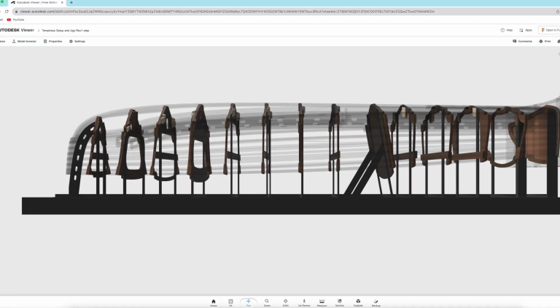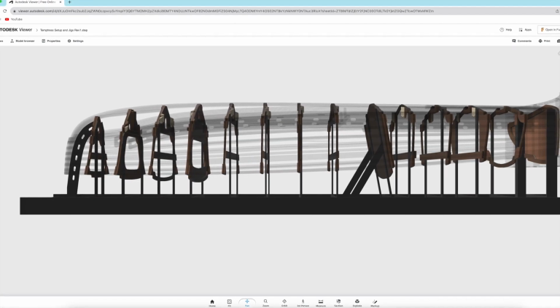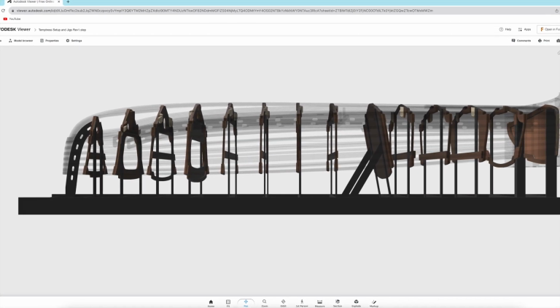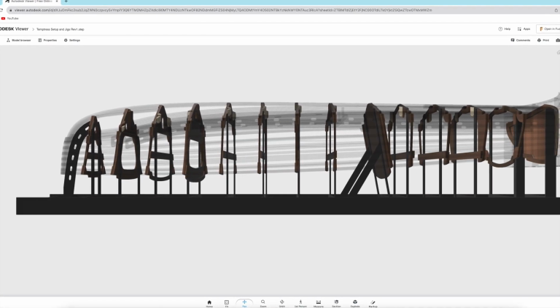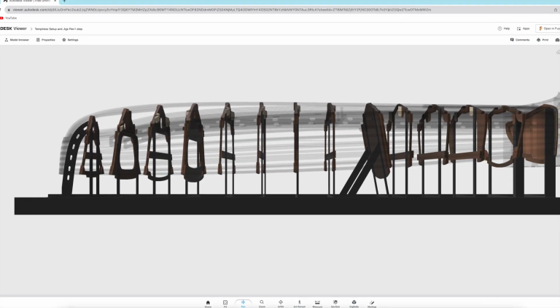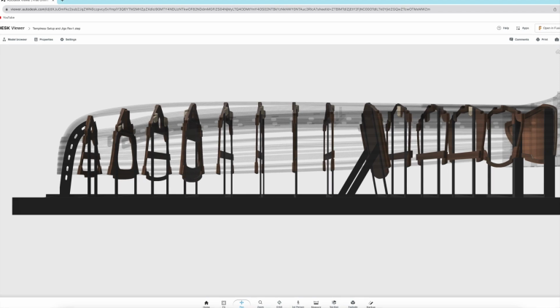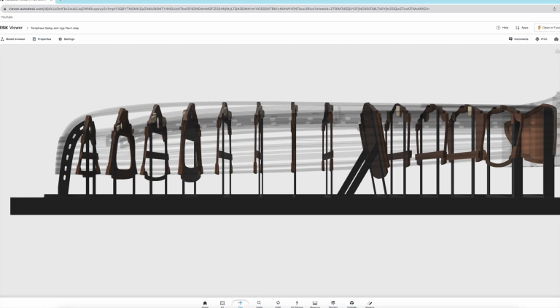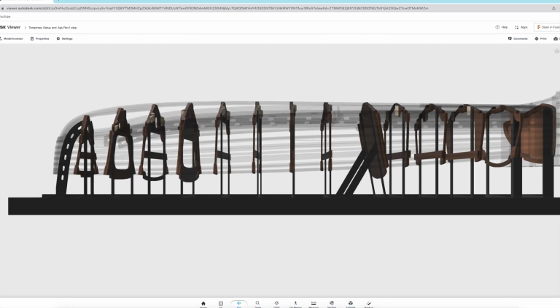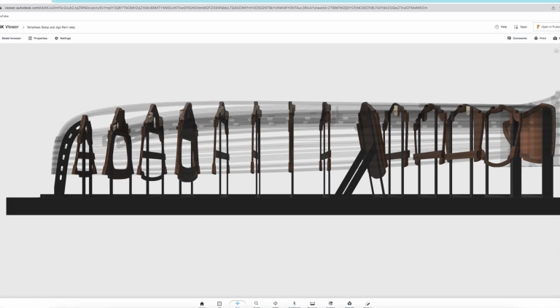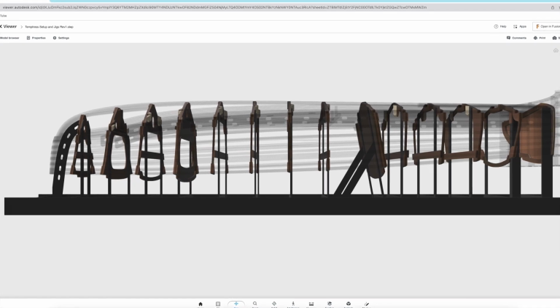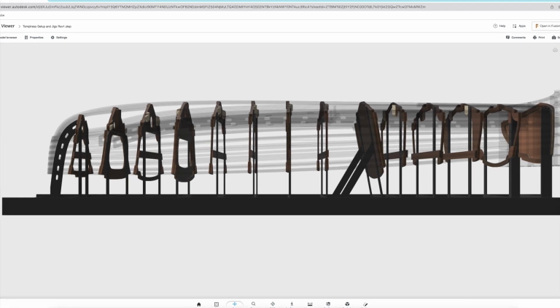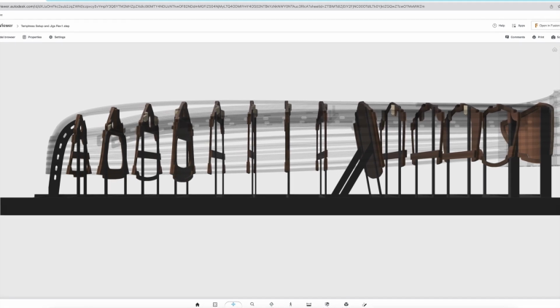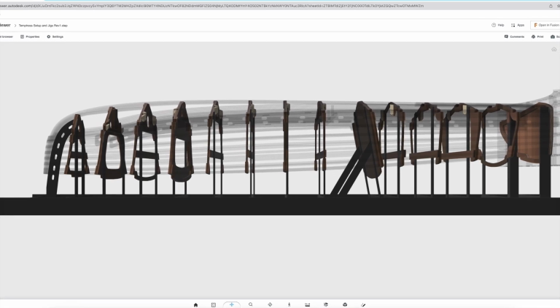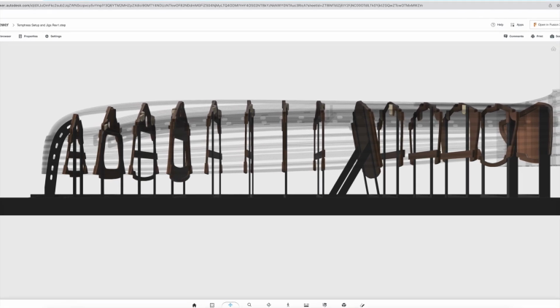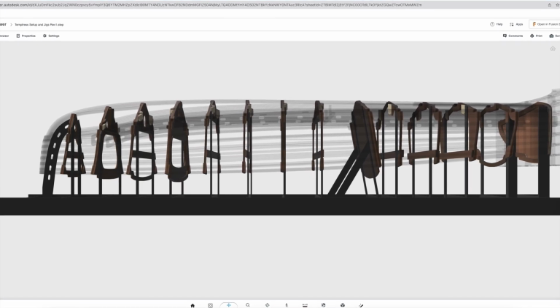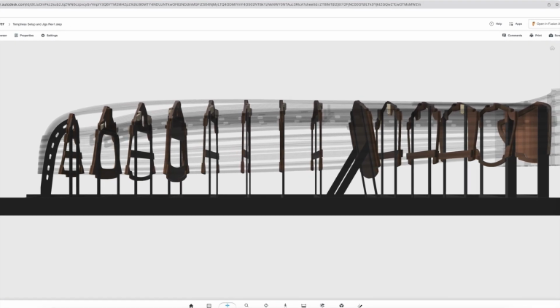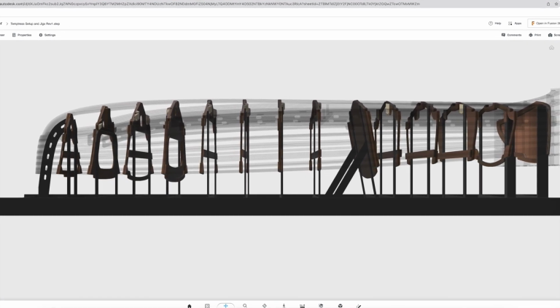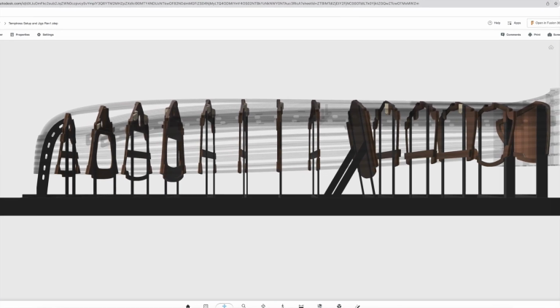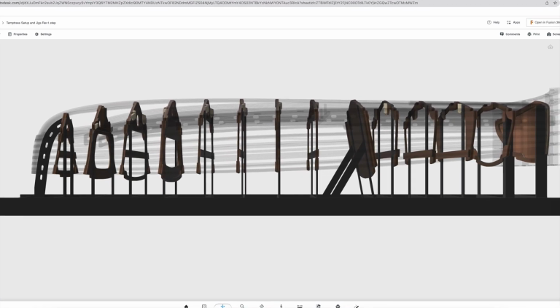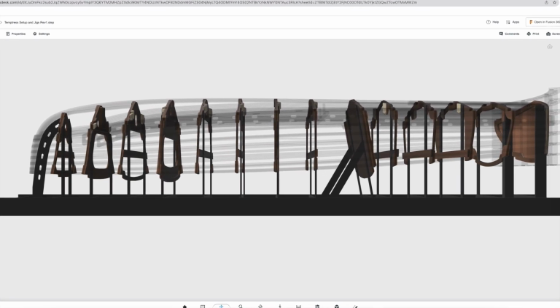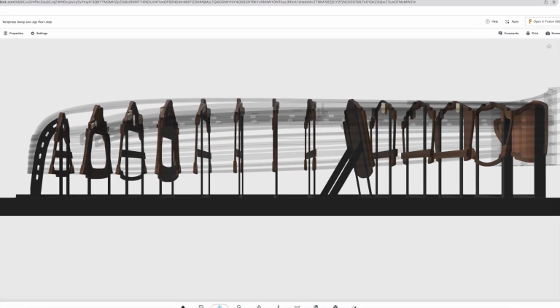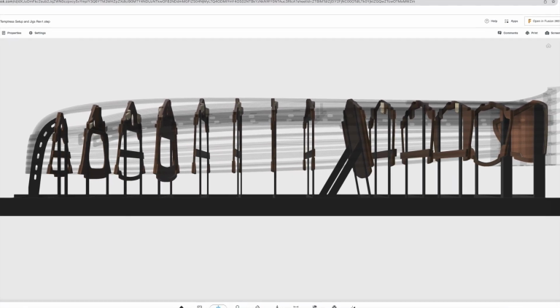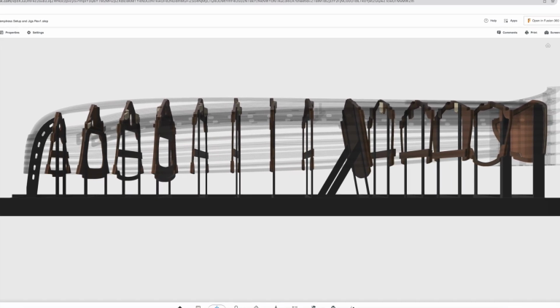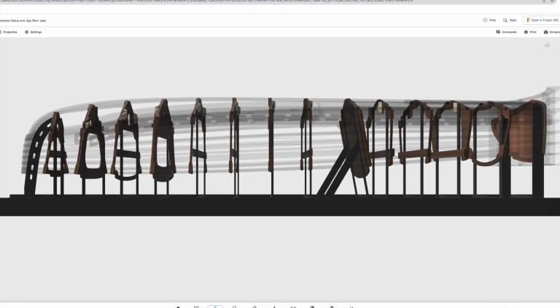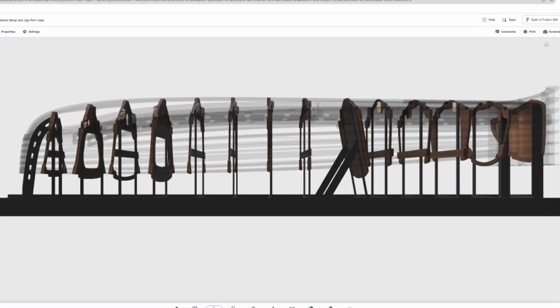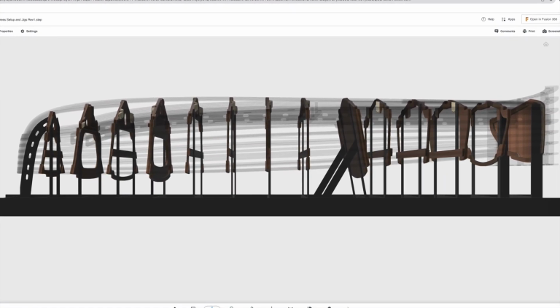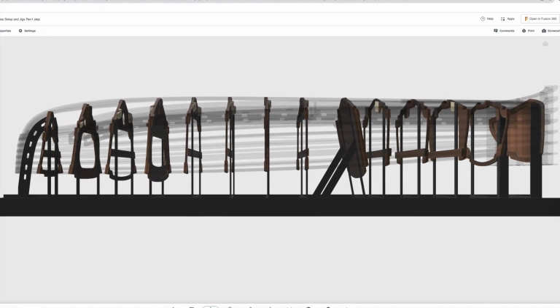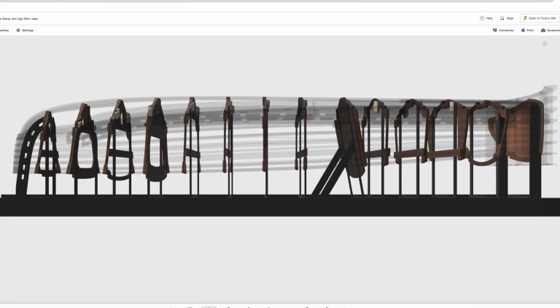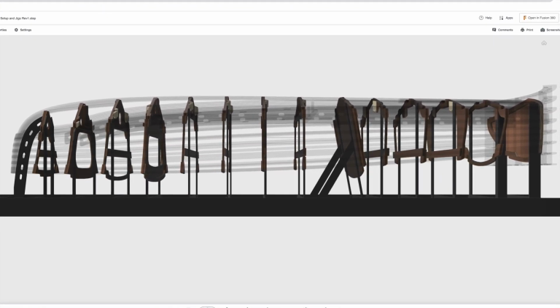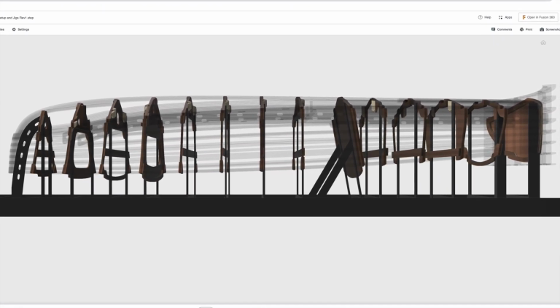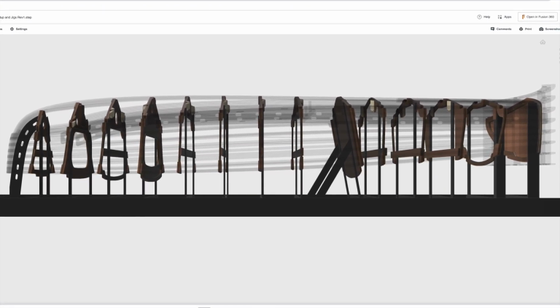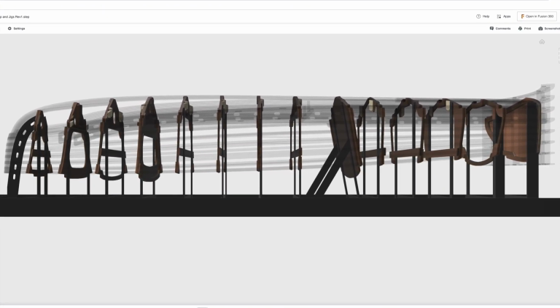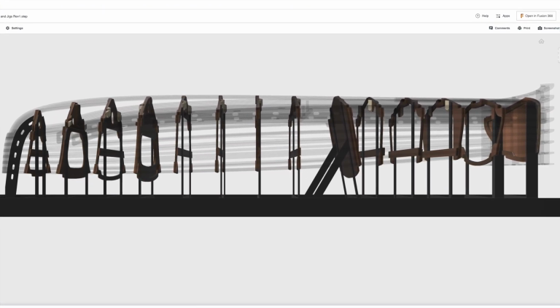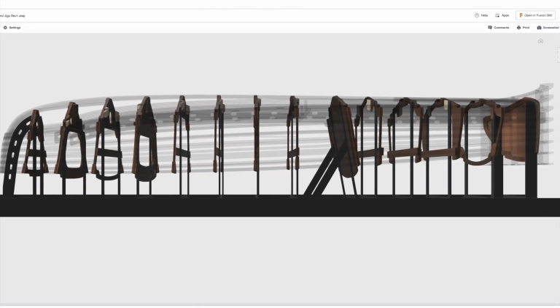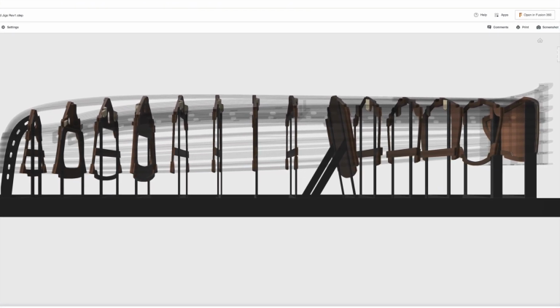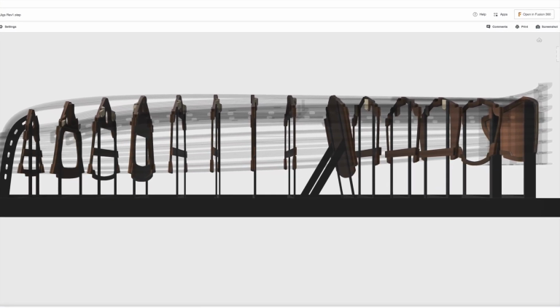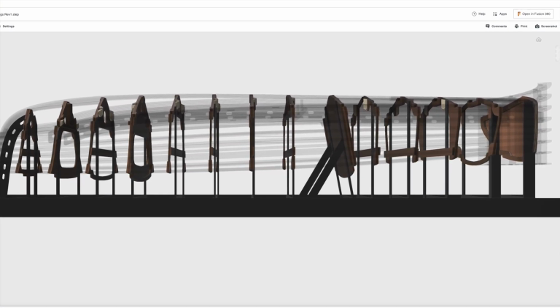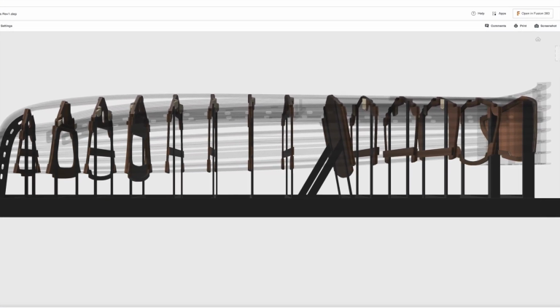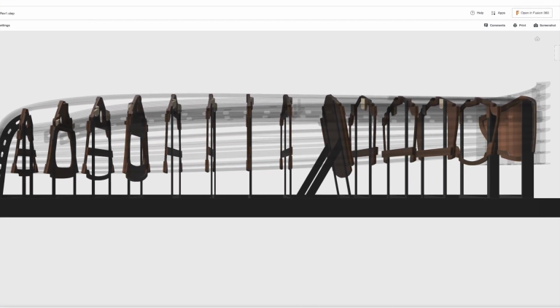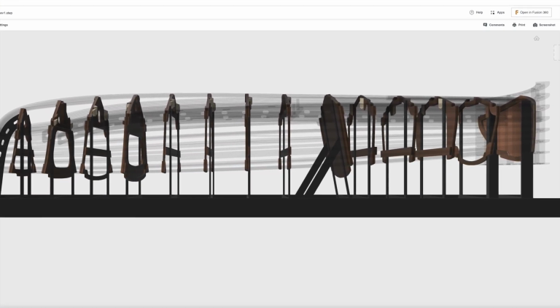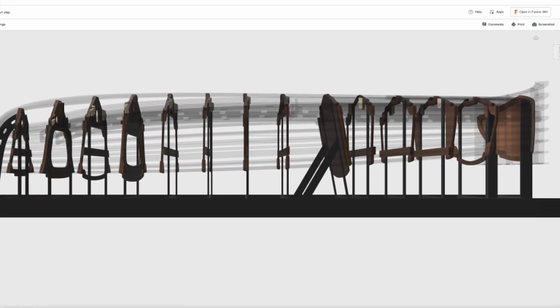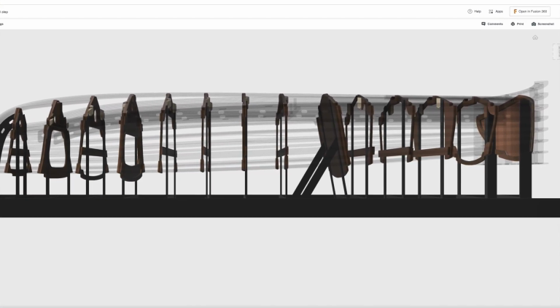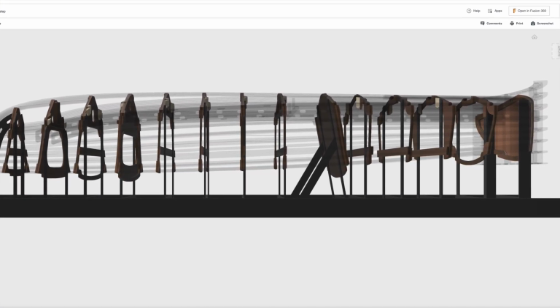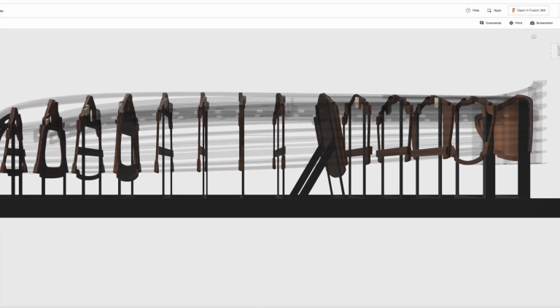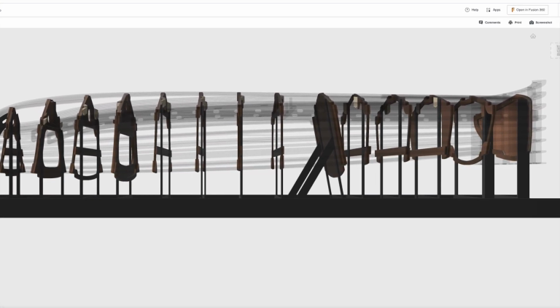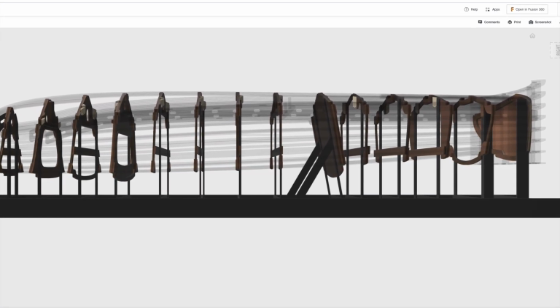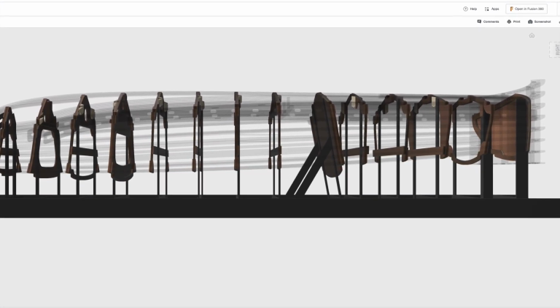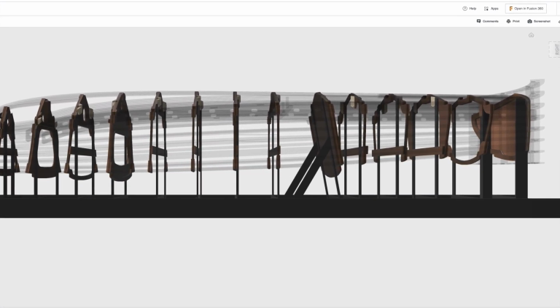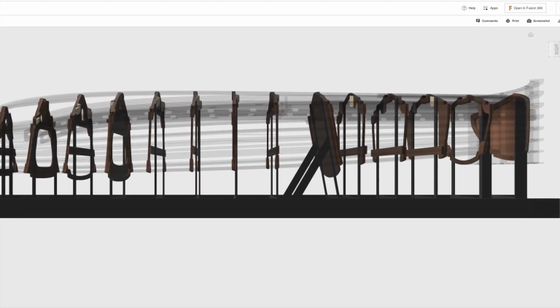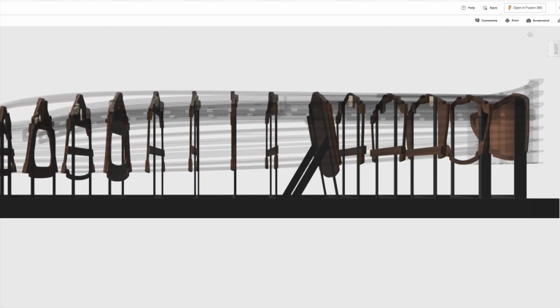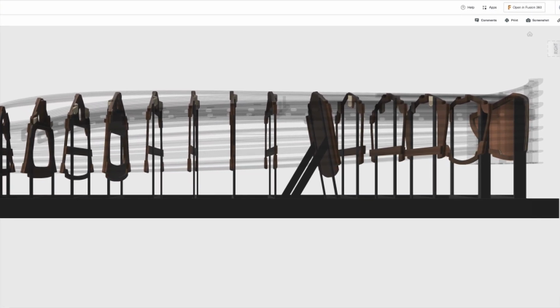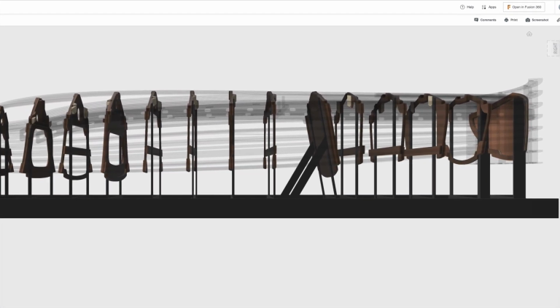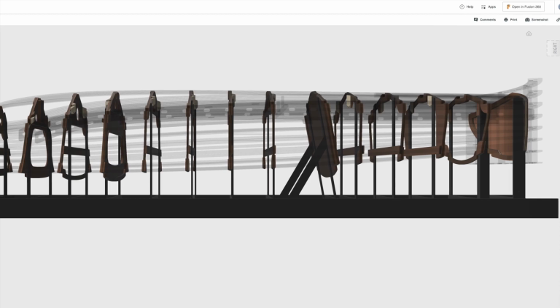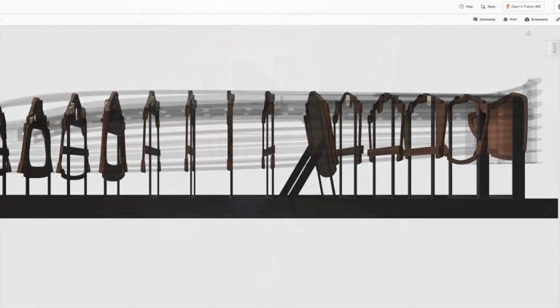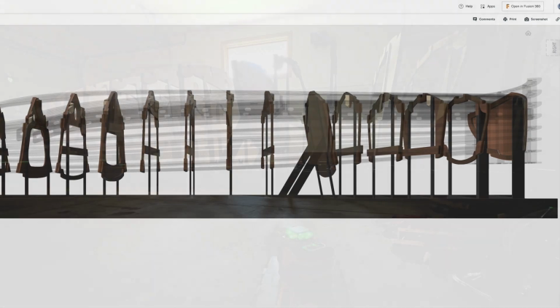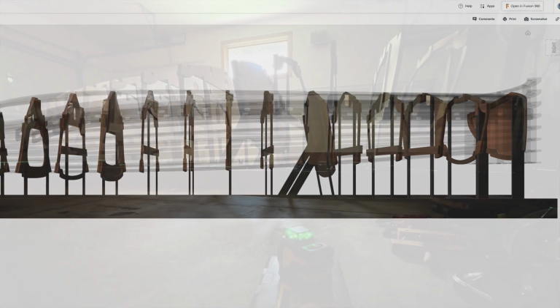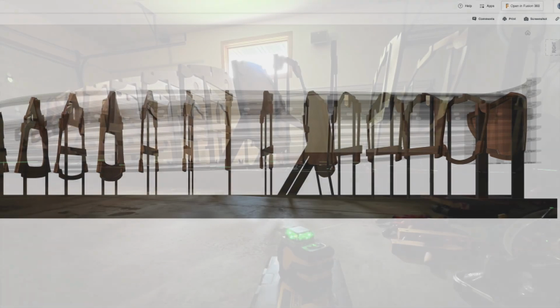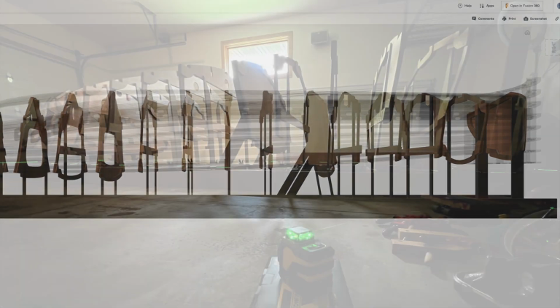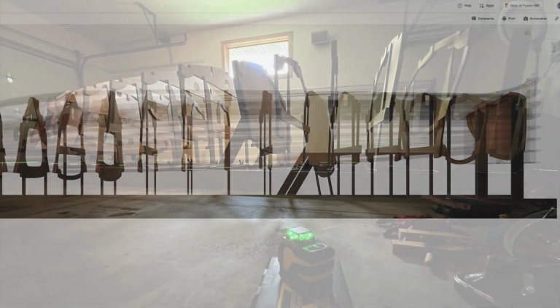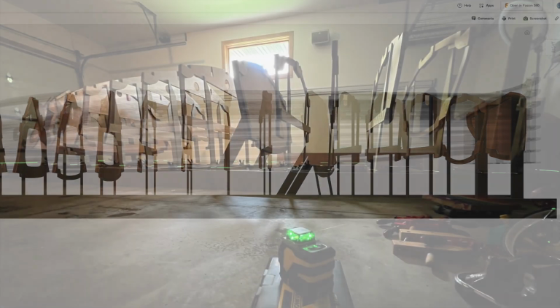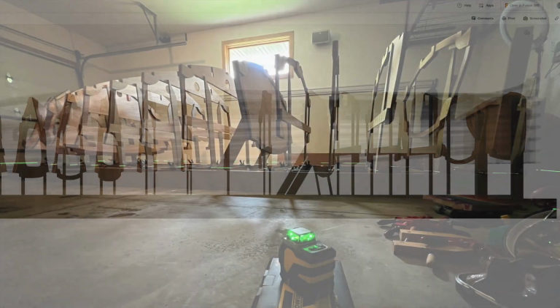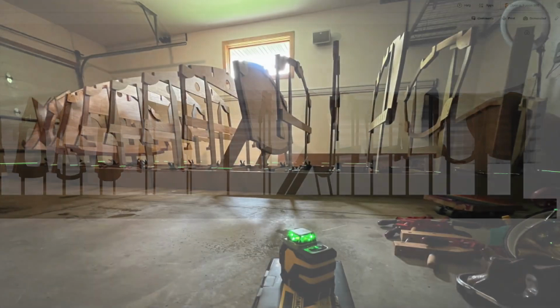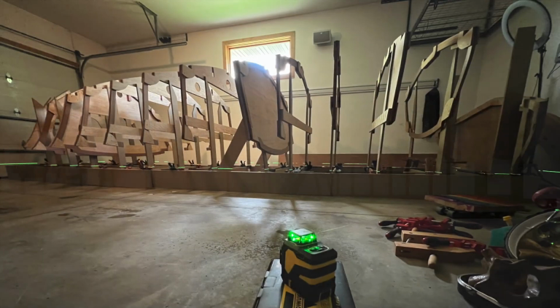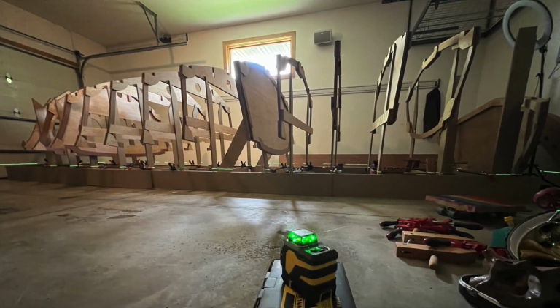Welcome back. This is the first of two videos where we'll be leveling and aligning the frames on the strong back.